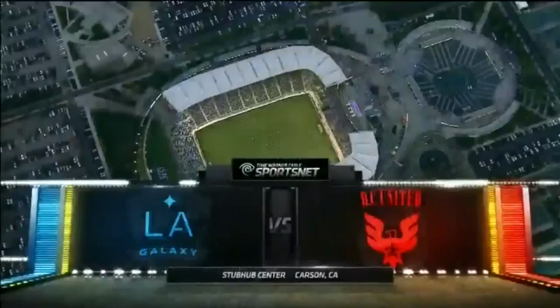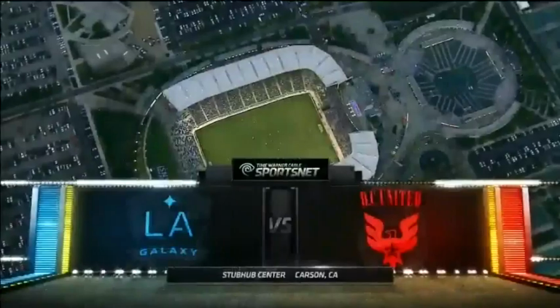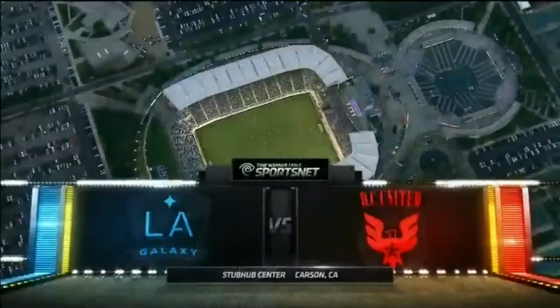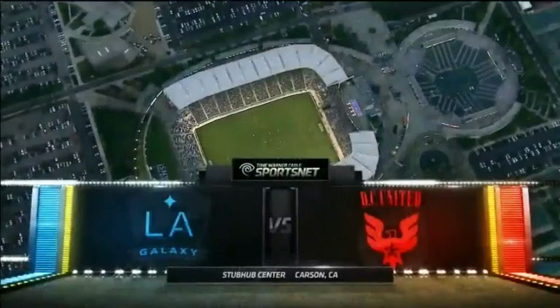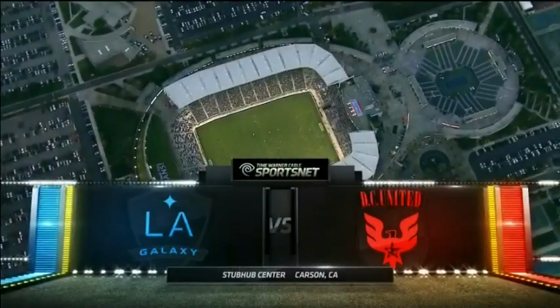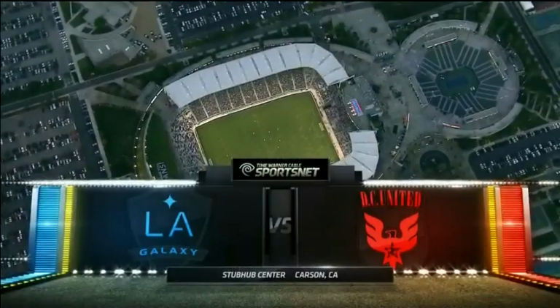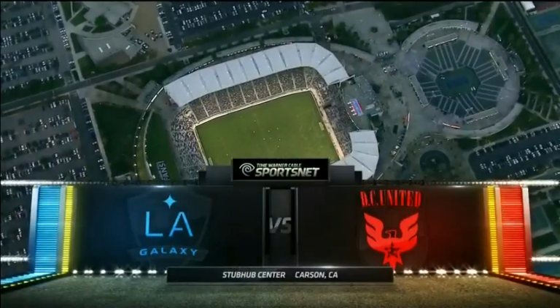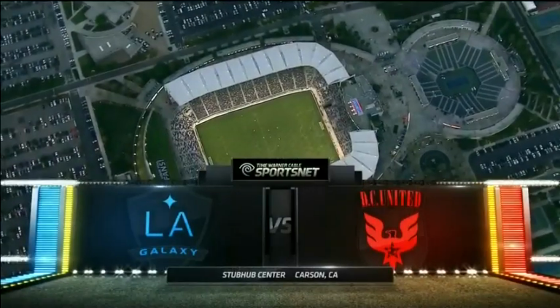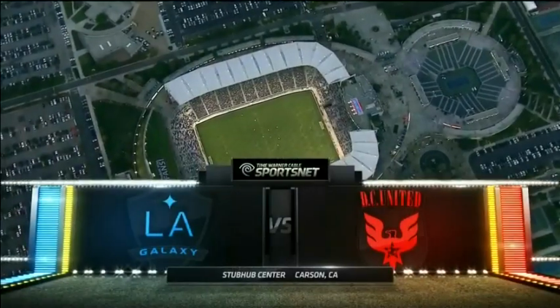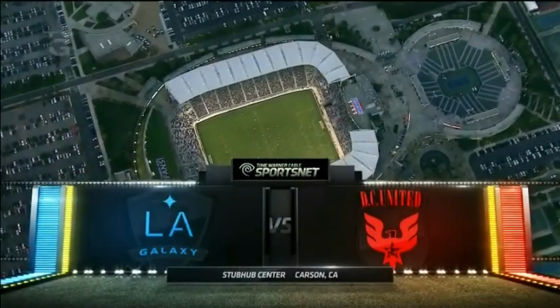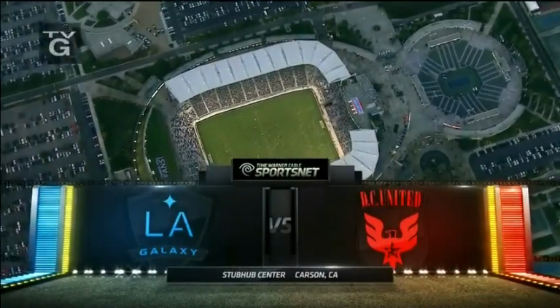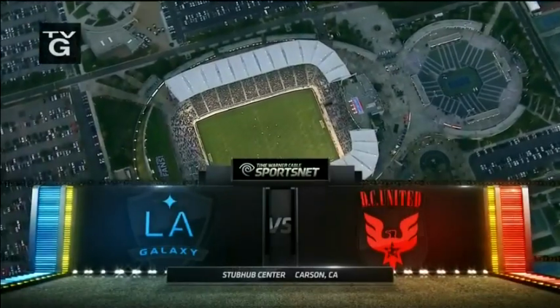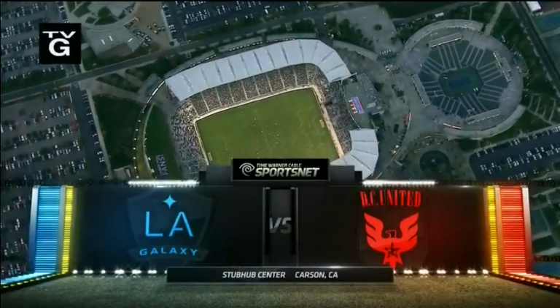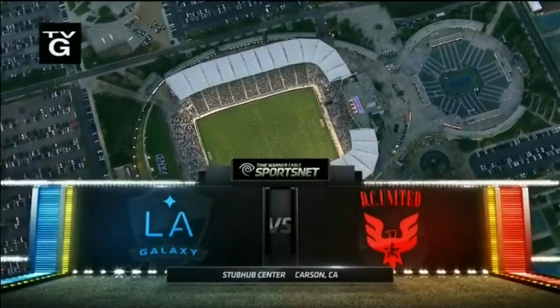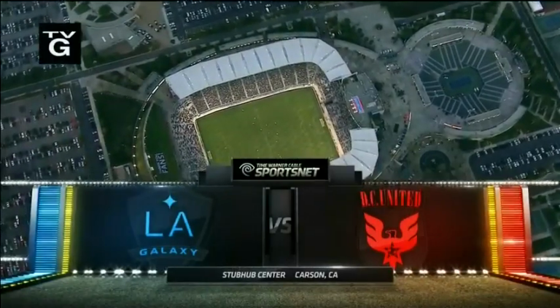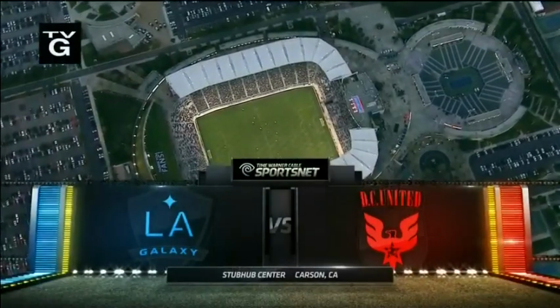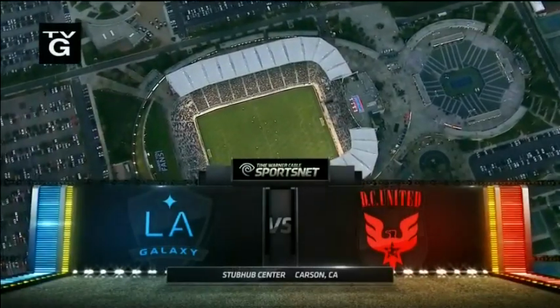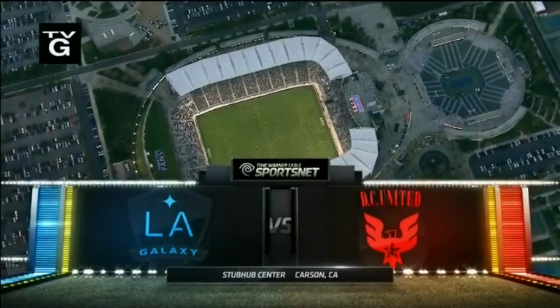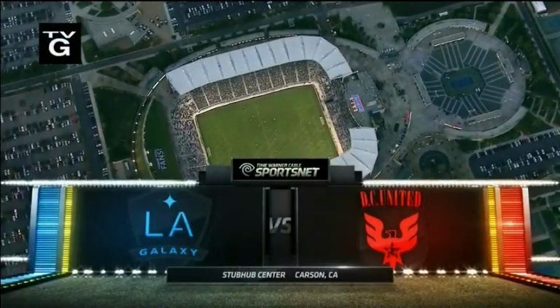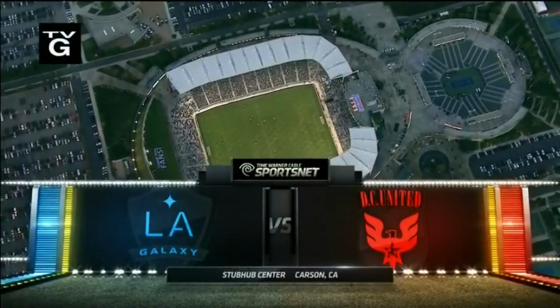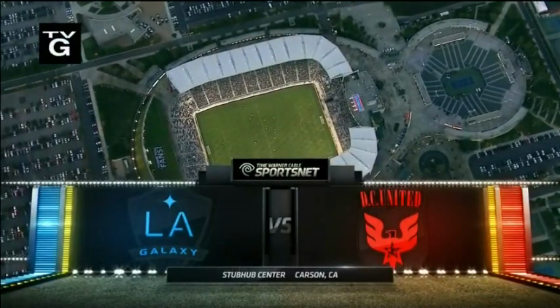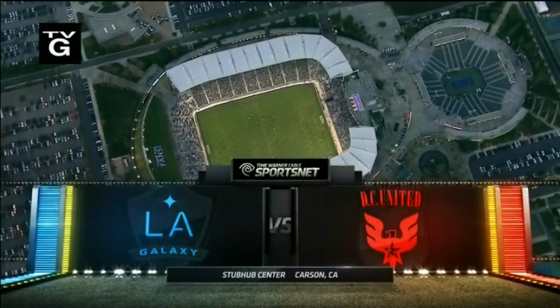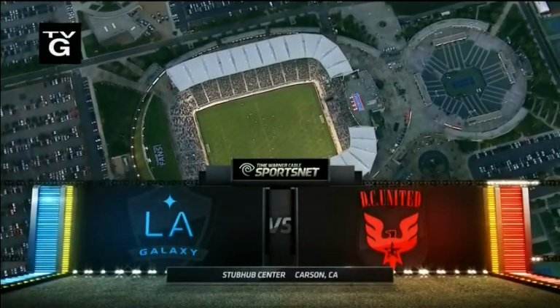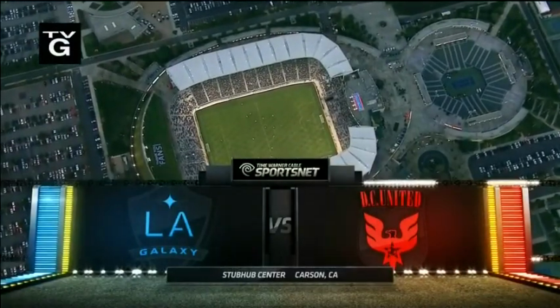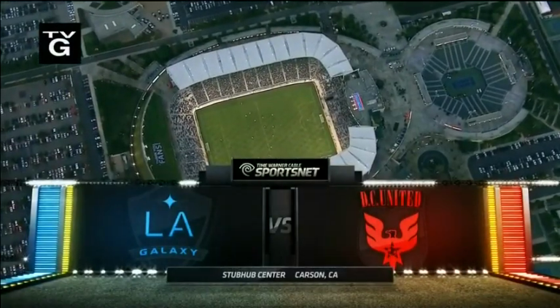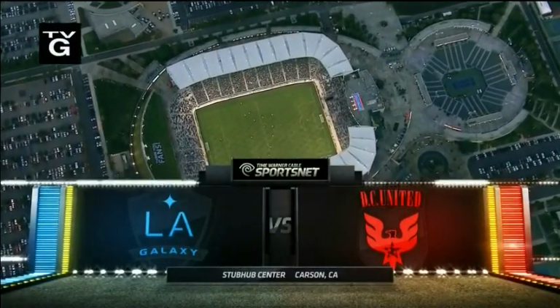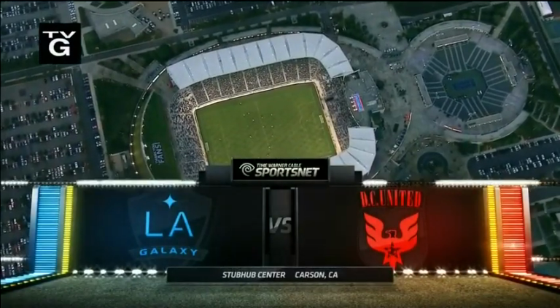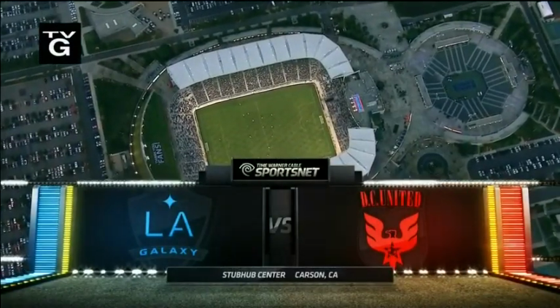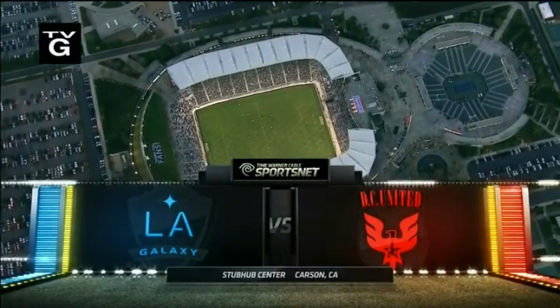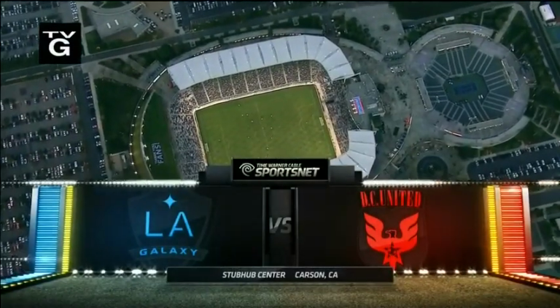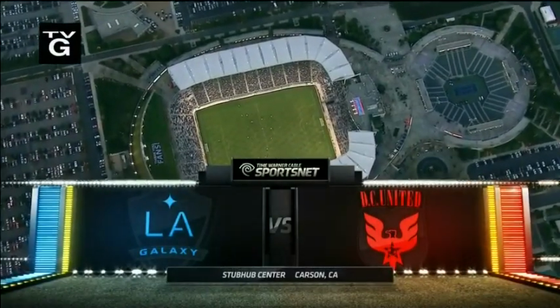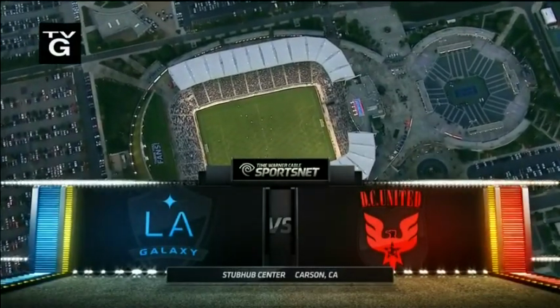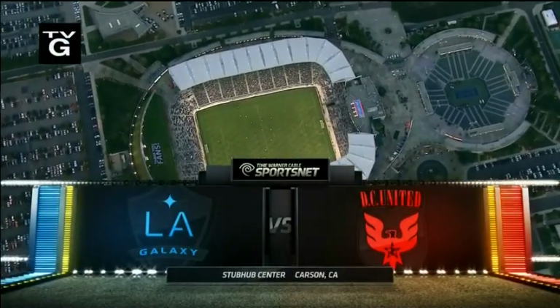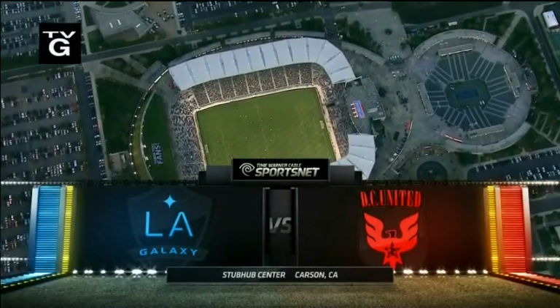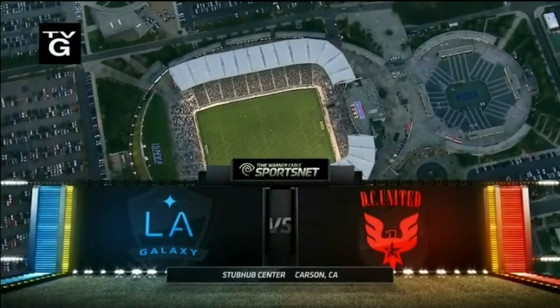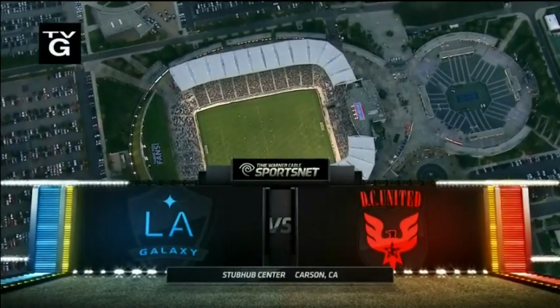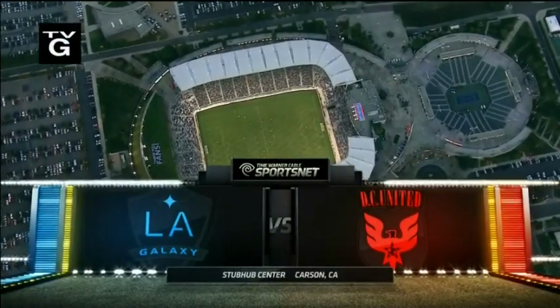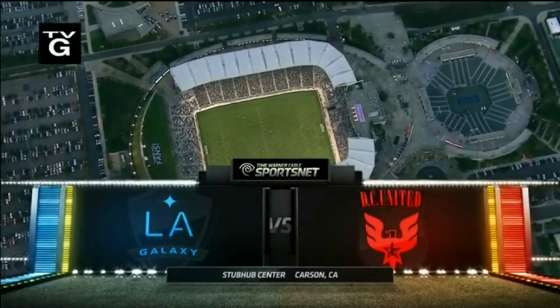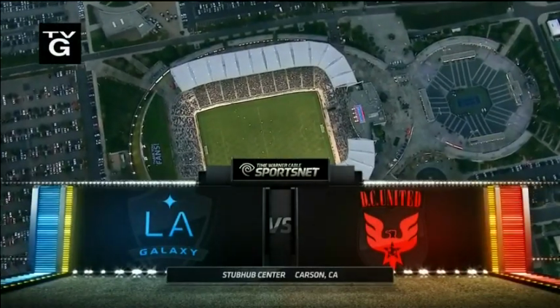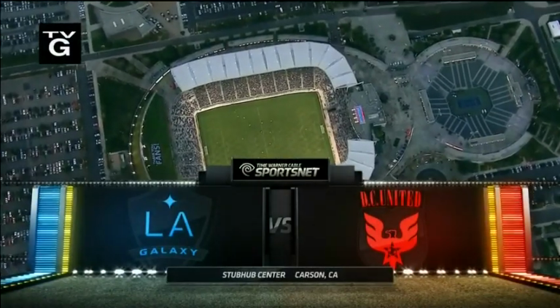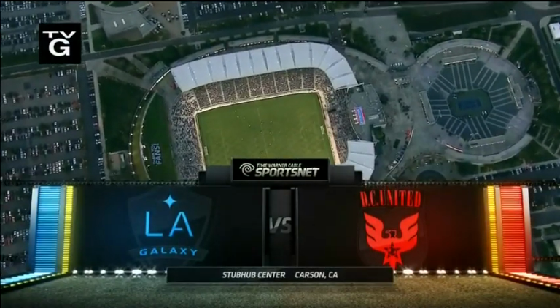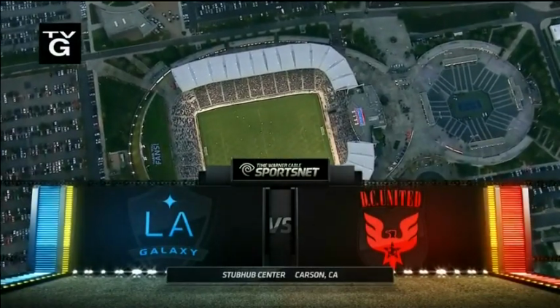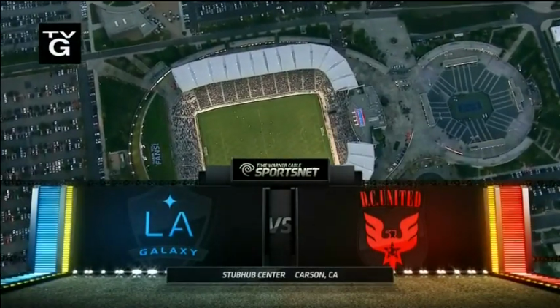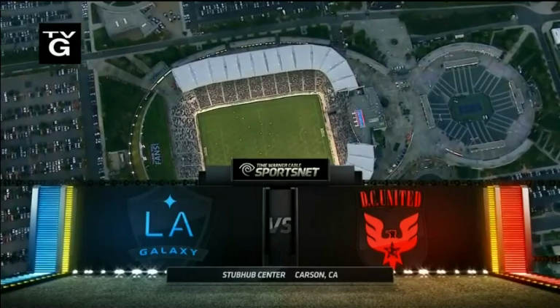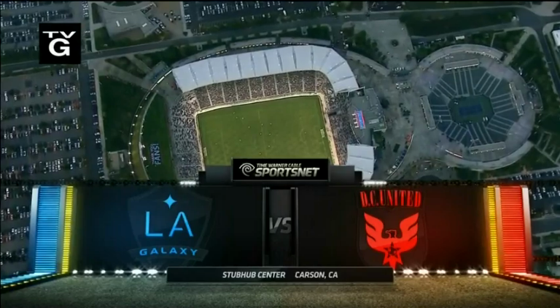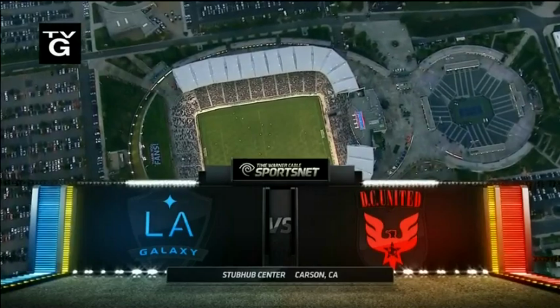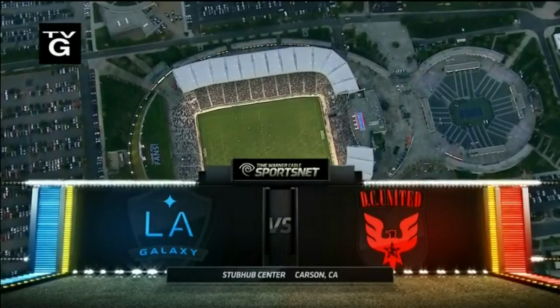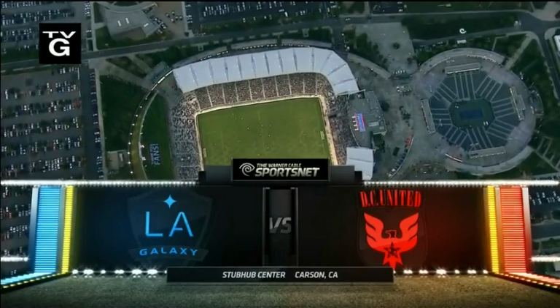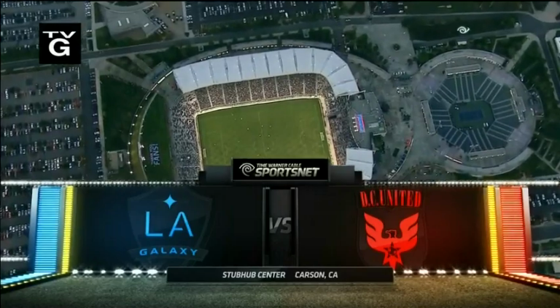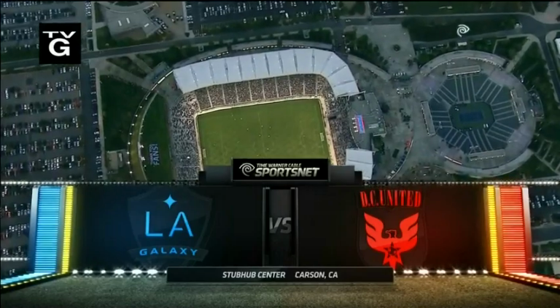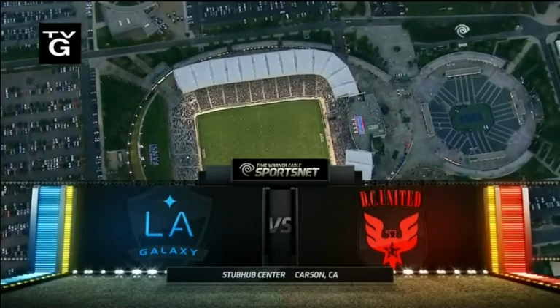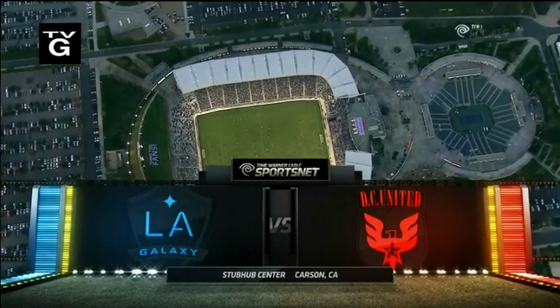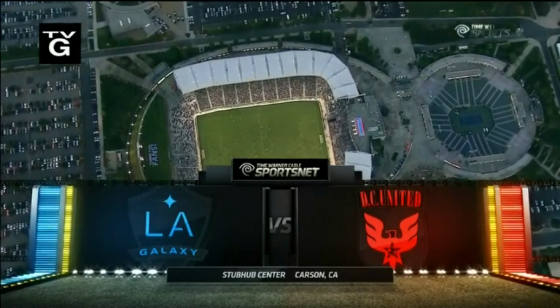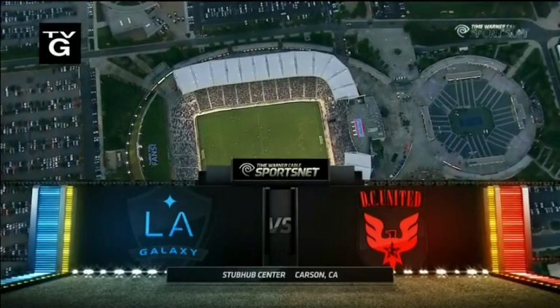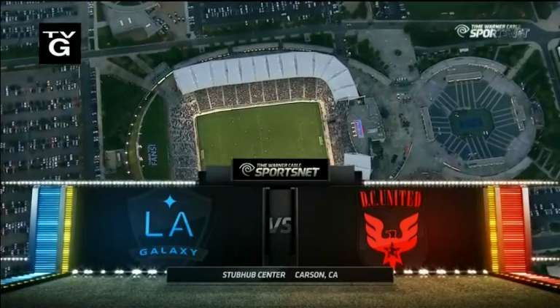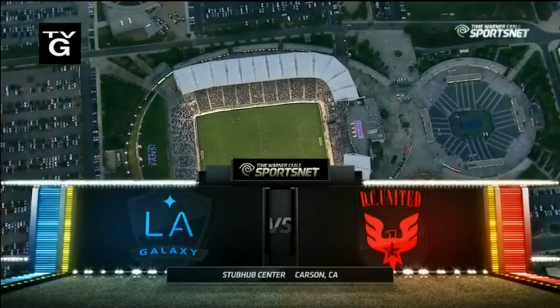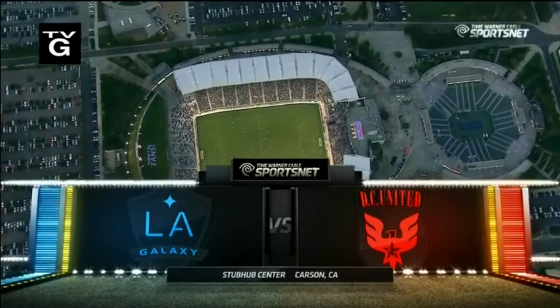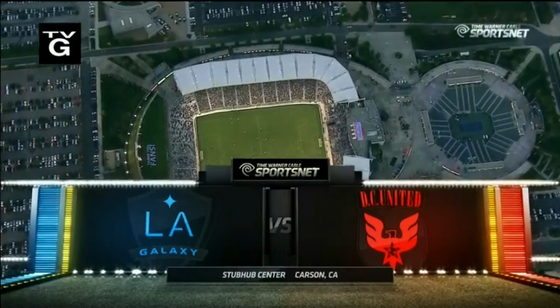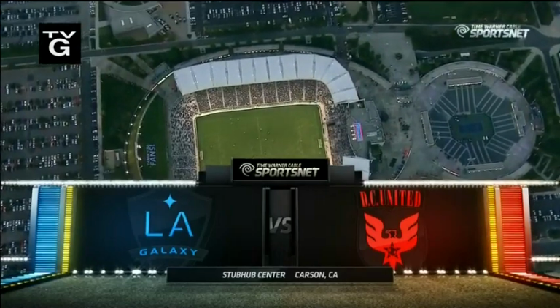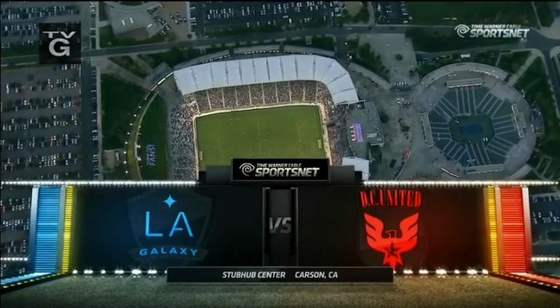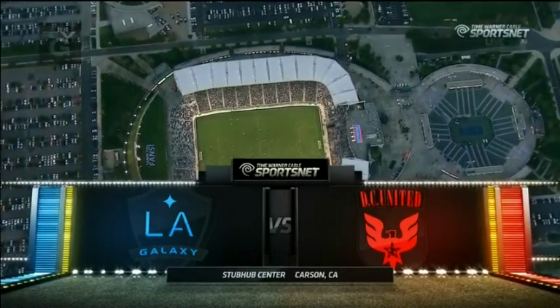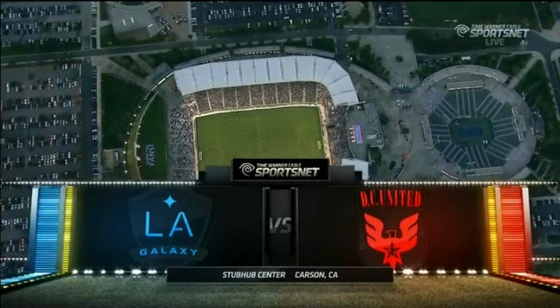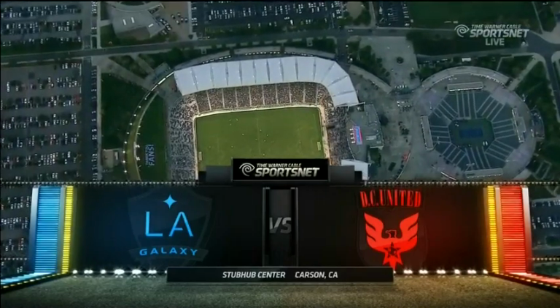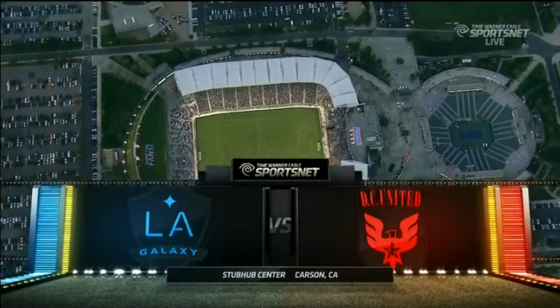You're looking at Stub Hub Center in Compton, California, where tonight the LA Galaxy are home. They'll take on DC United.